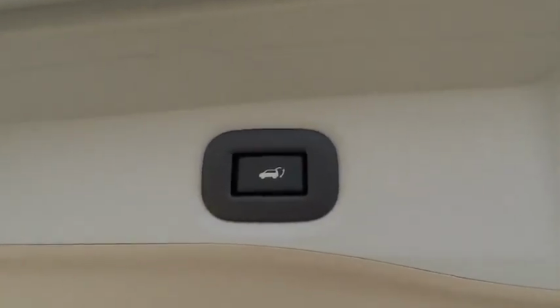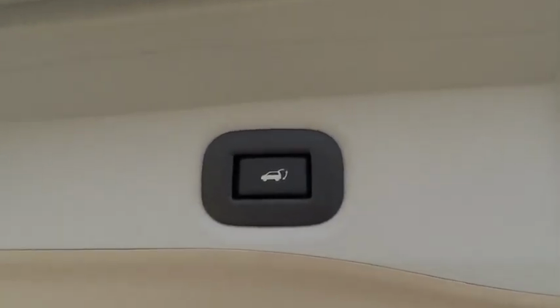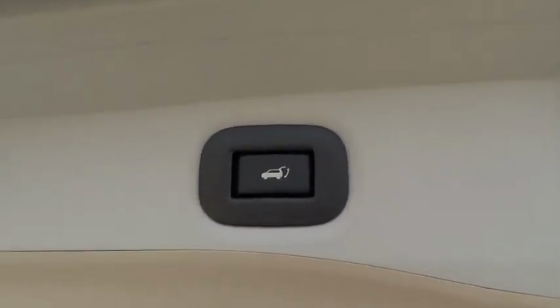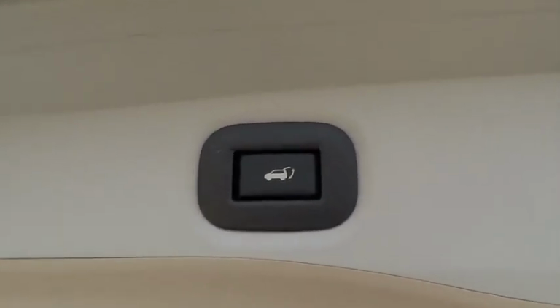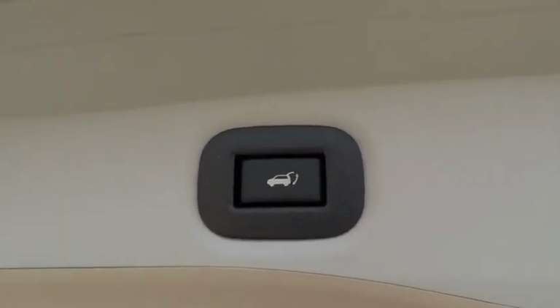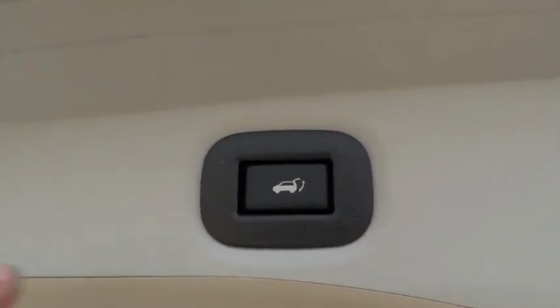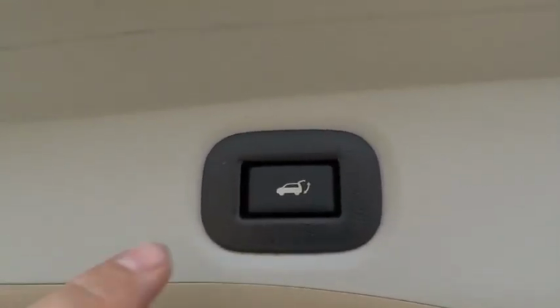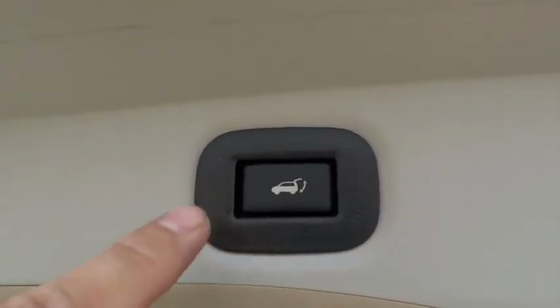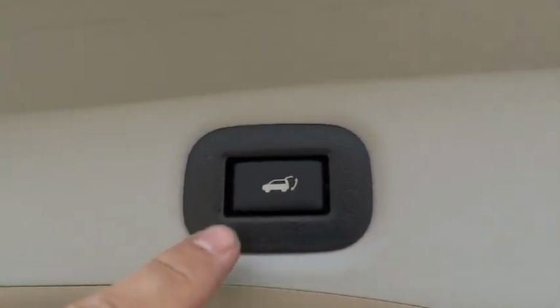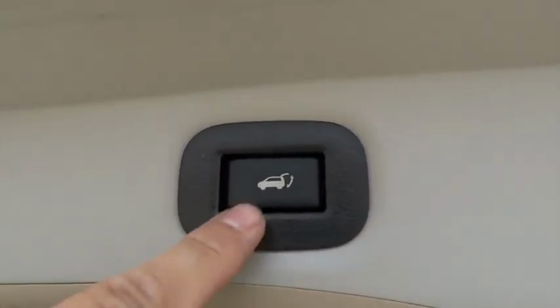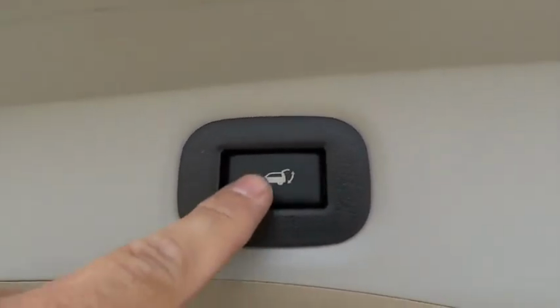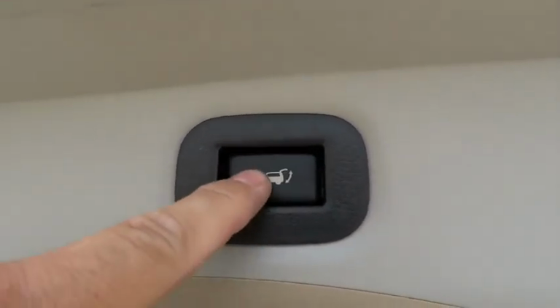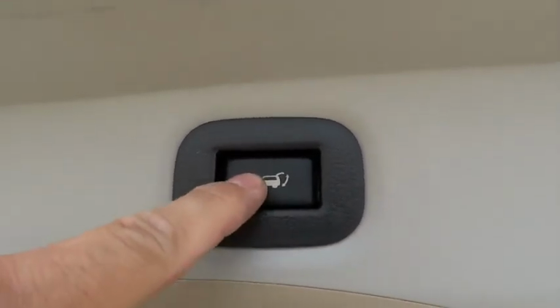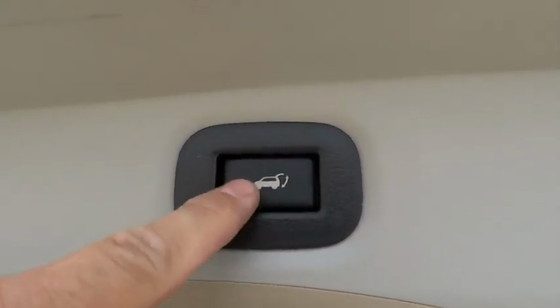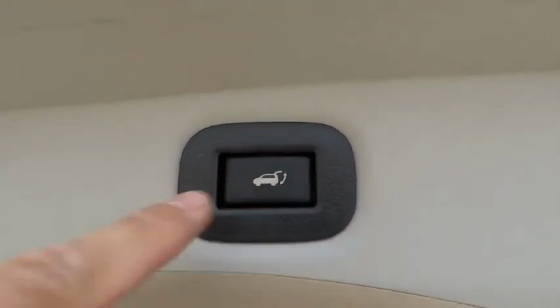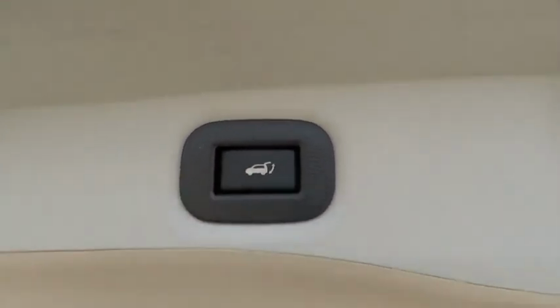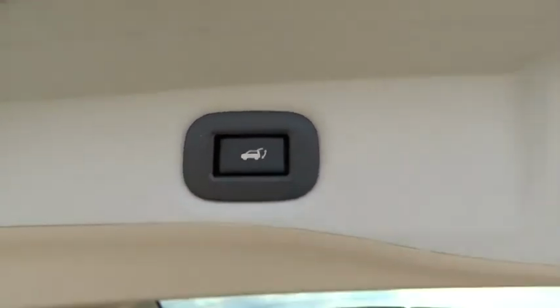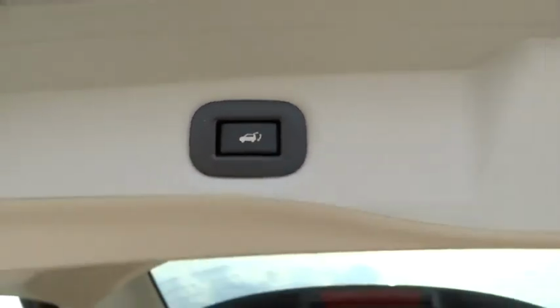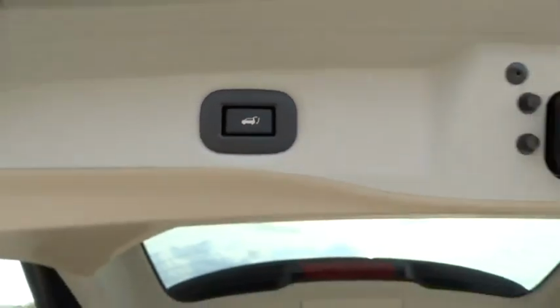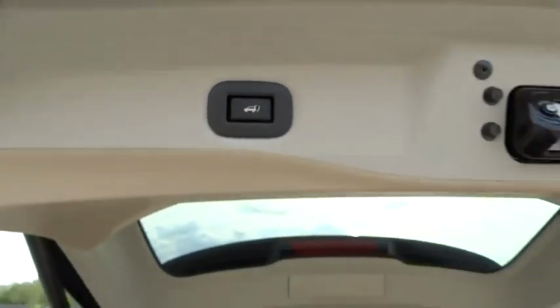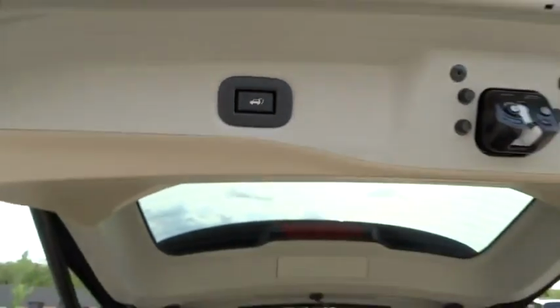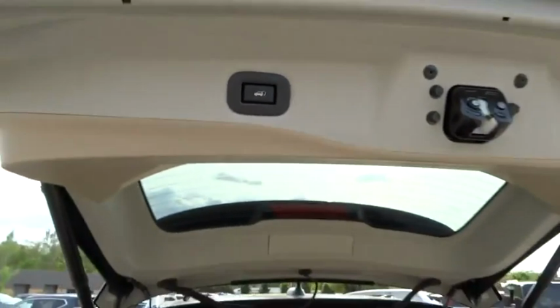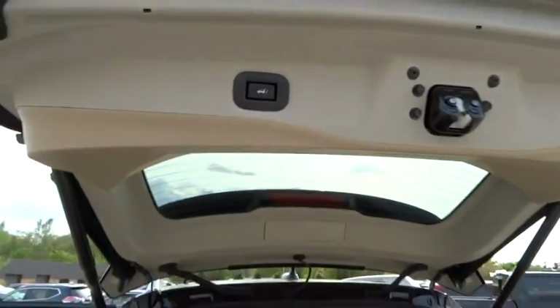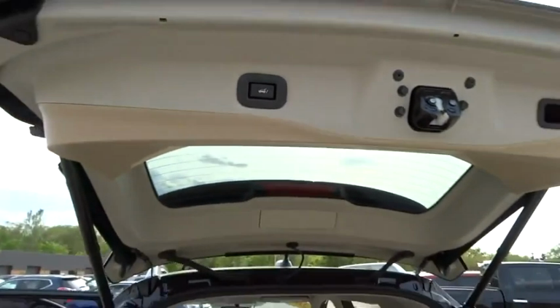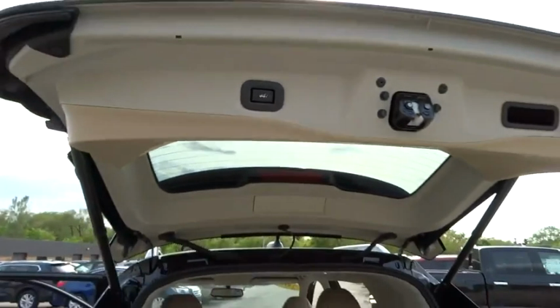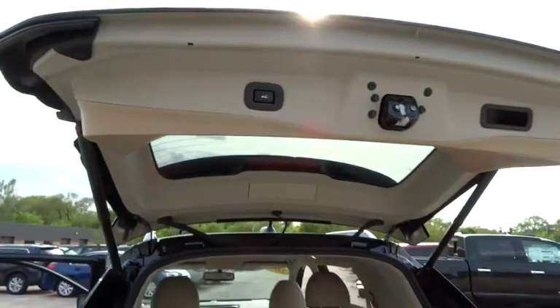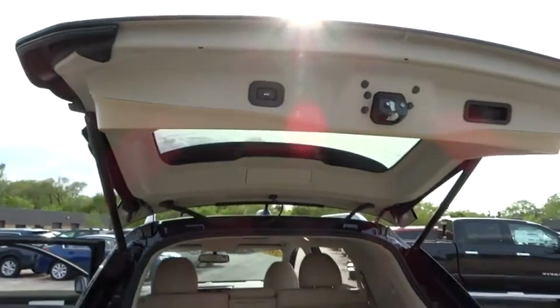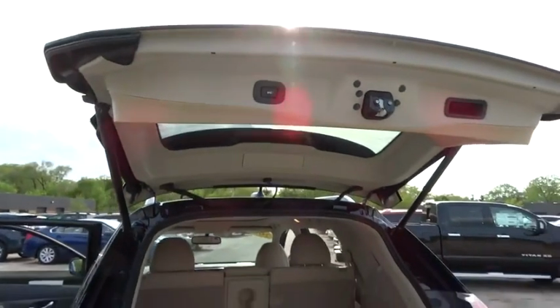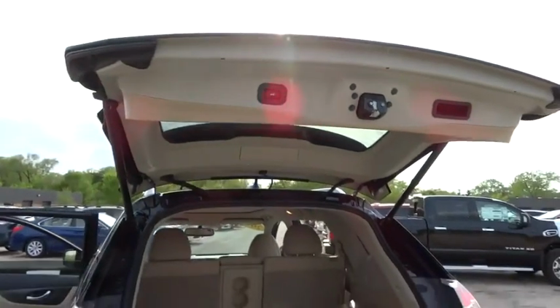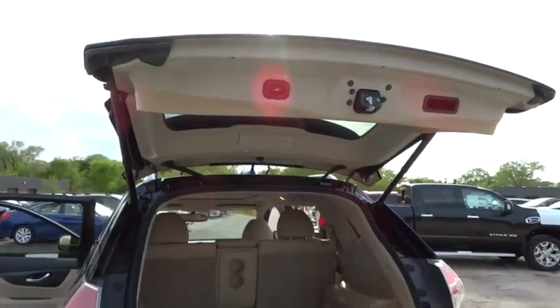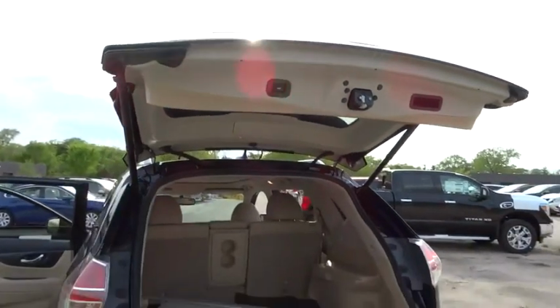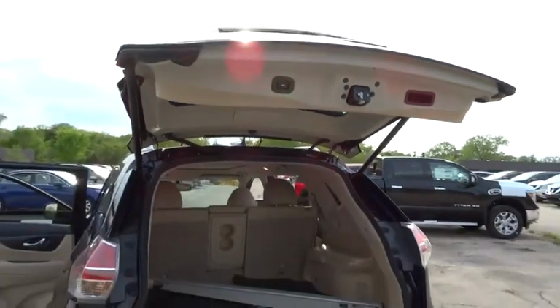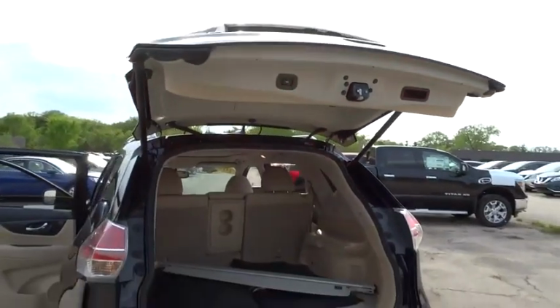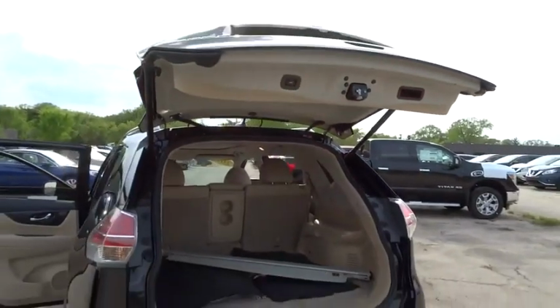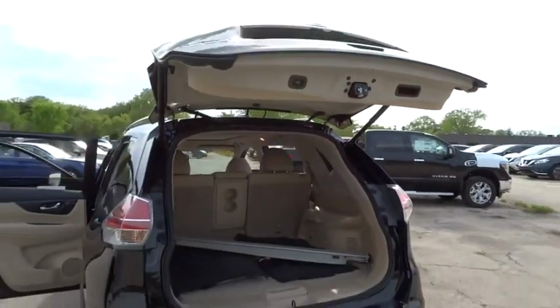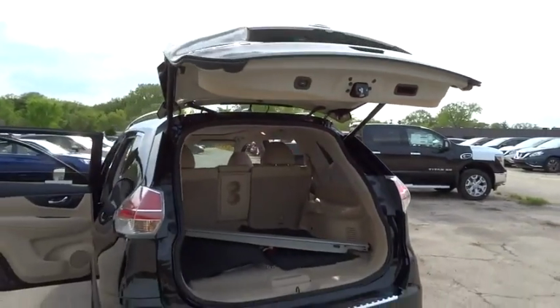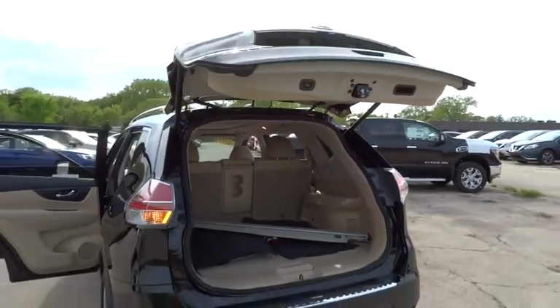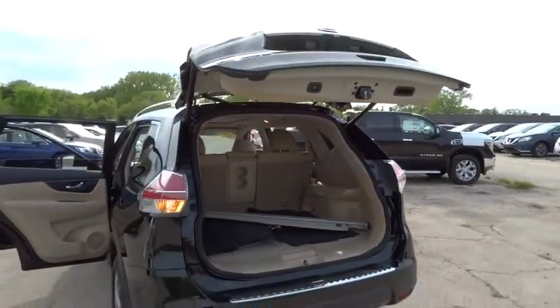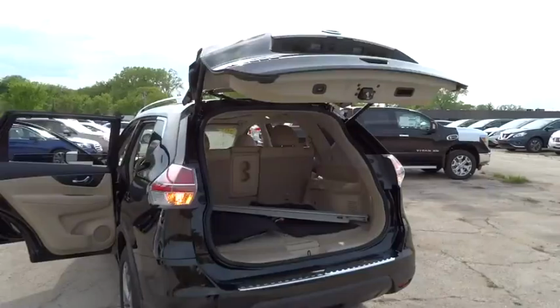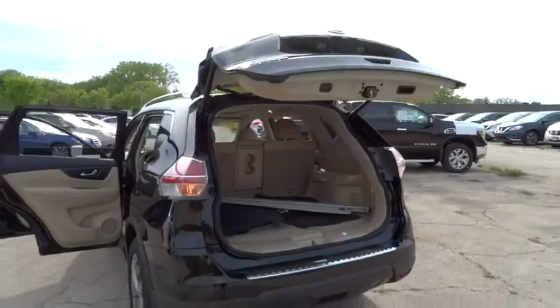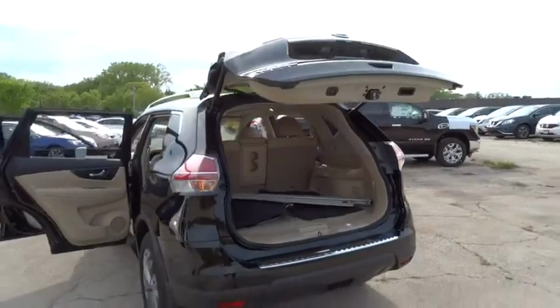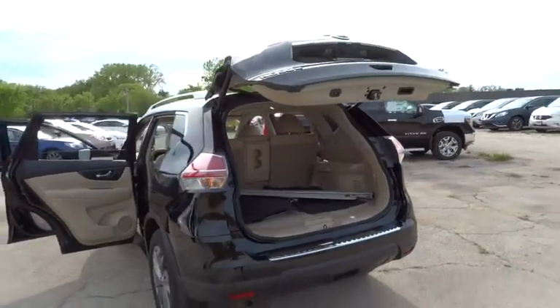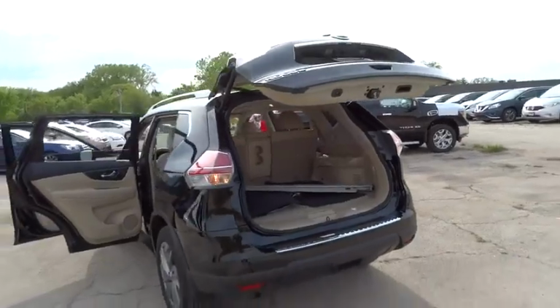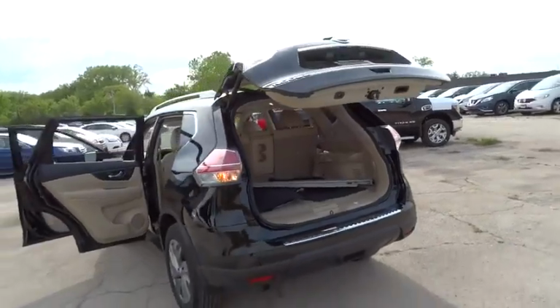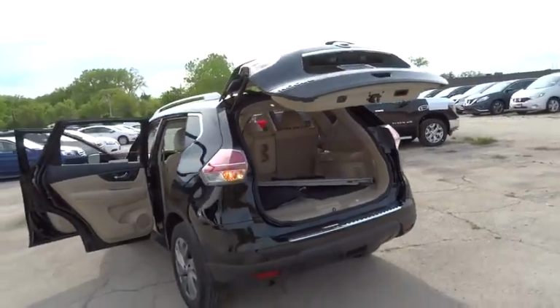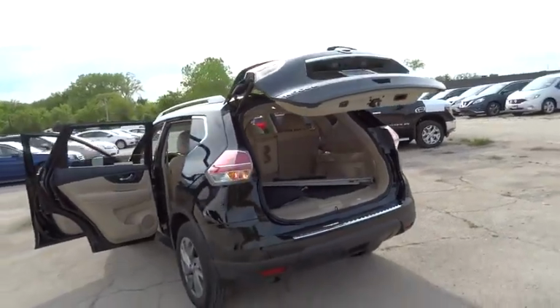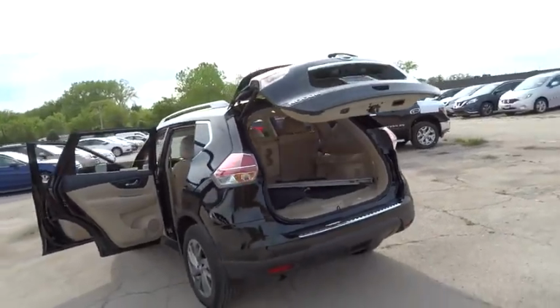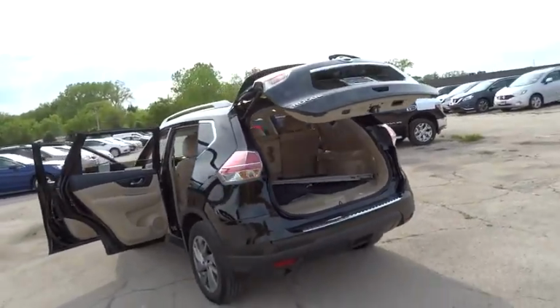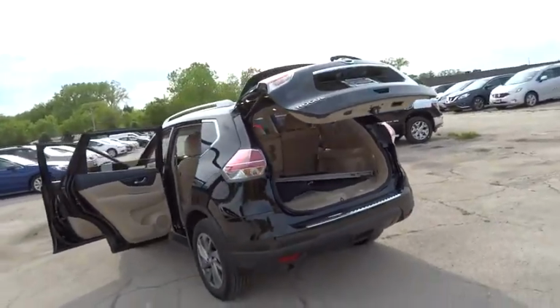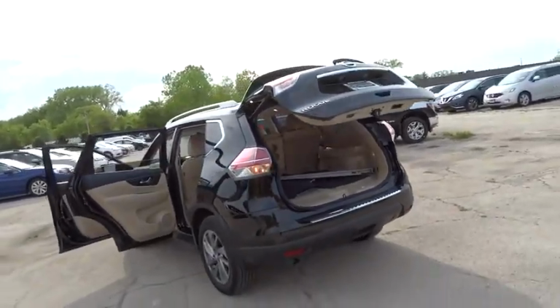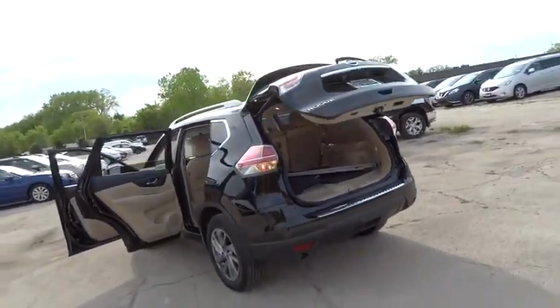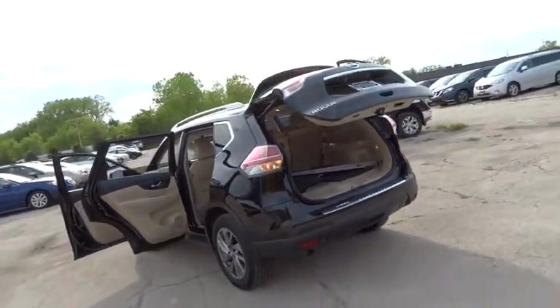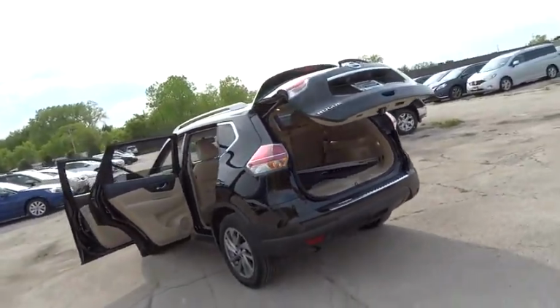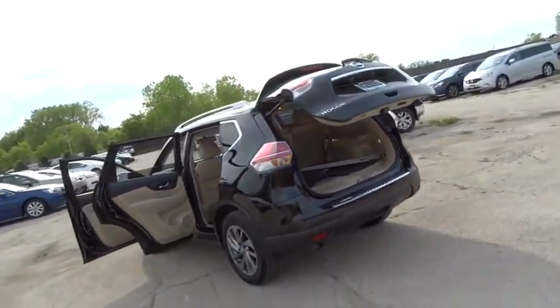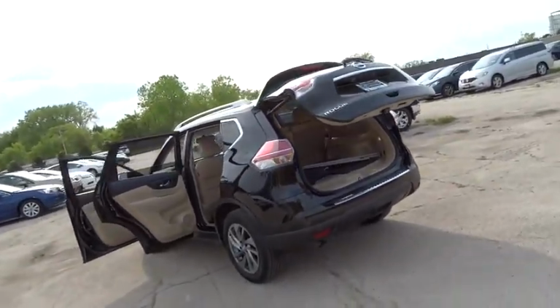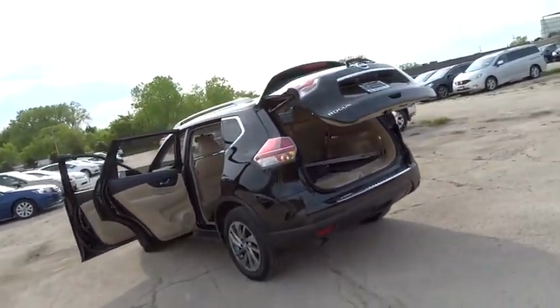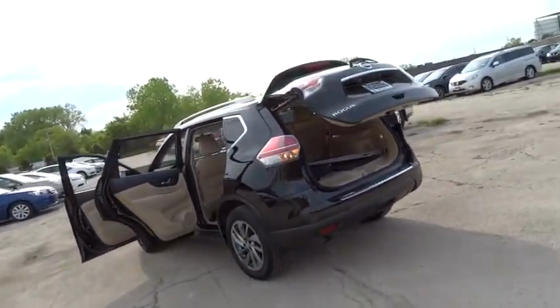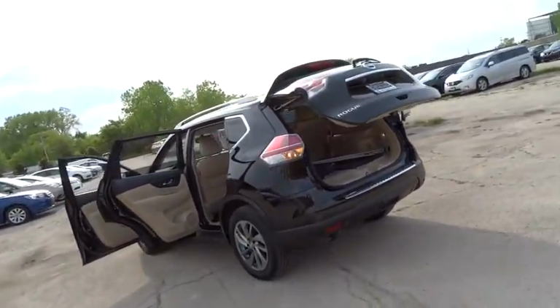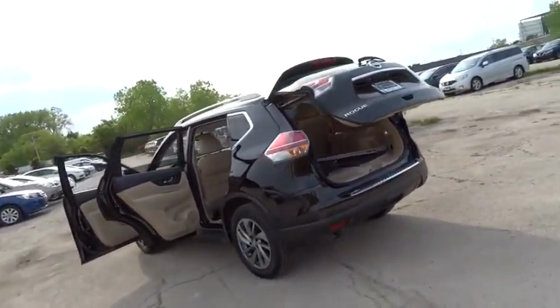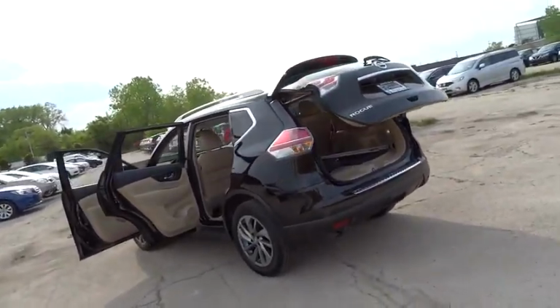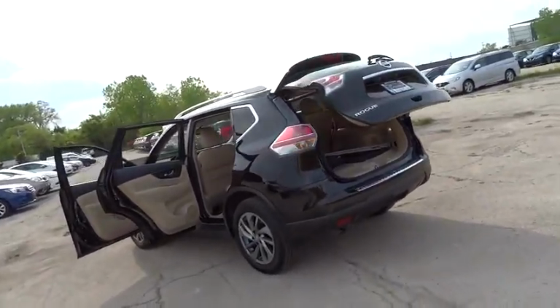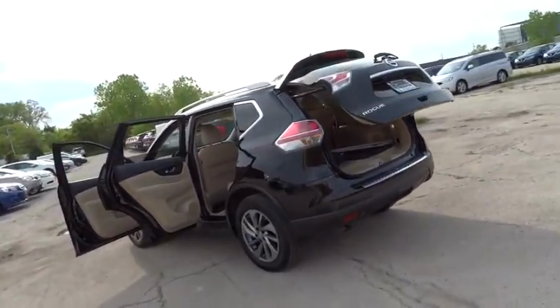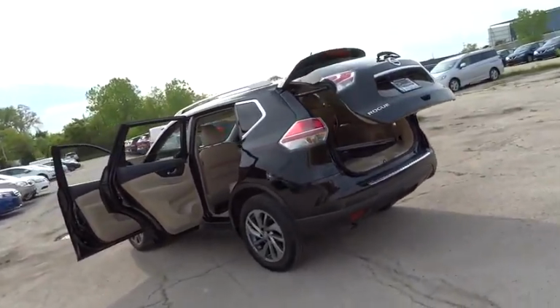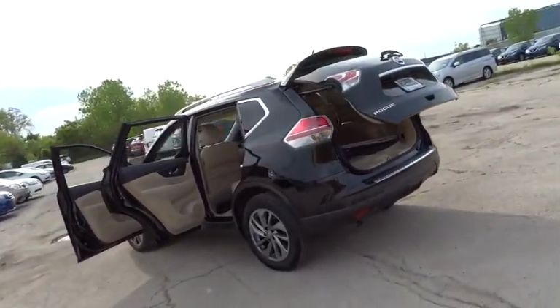Trip computer, brake assist, panic alarm, remote keyless entry, tachometer. Come take a test drive today.